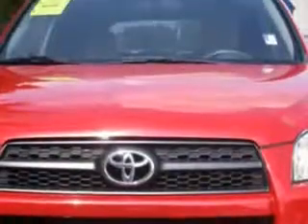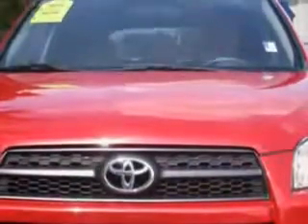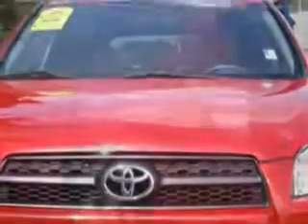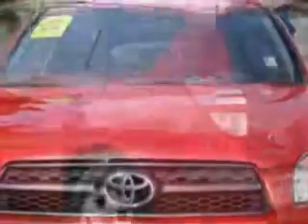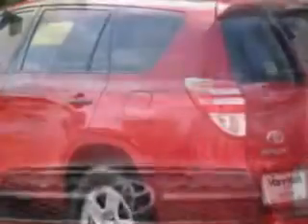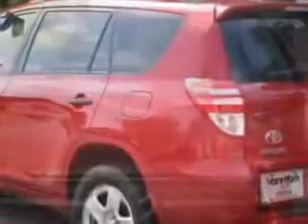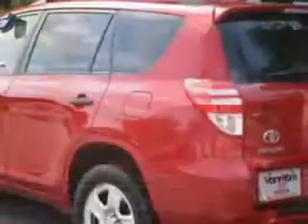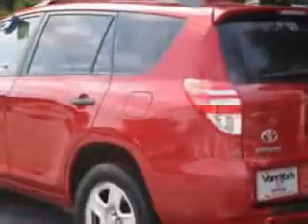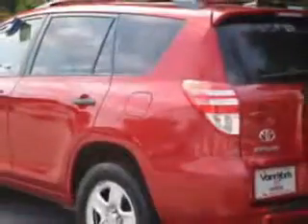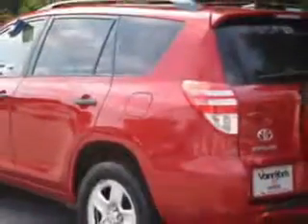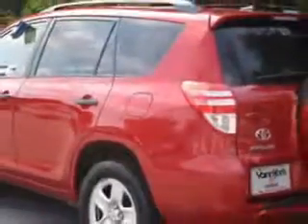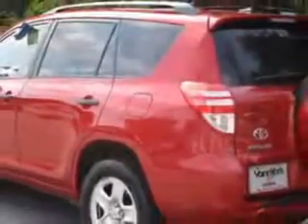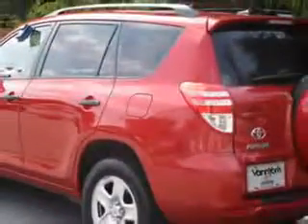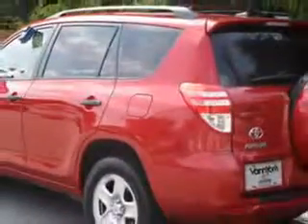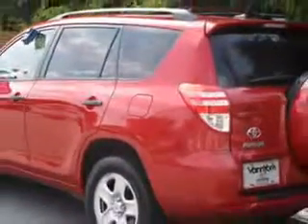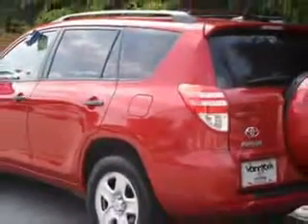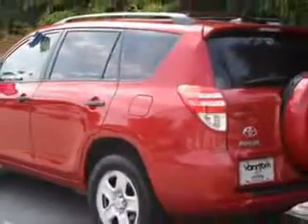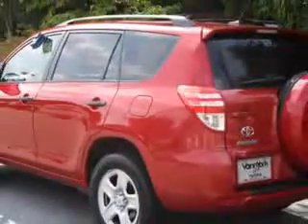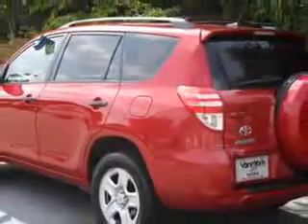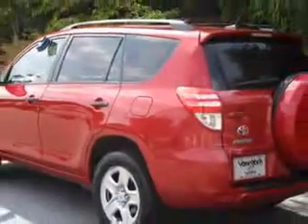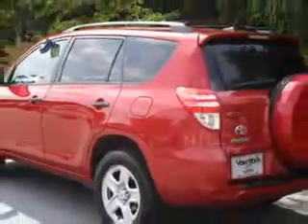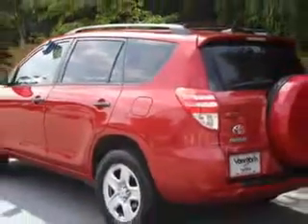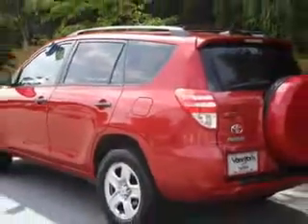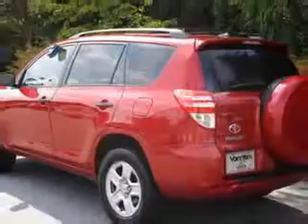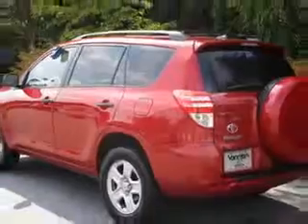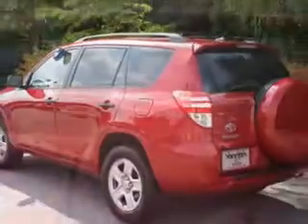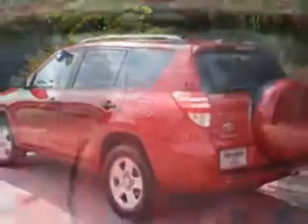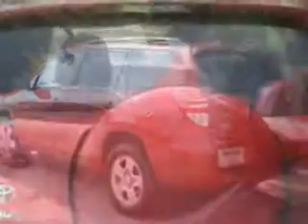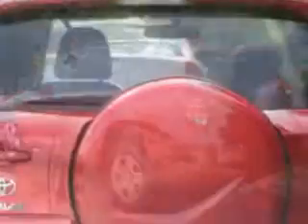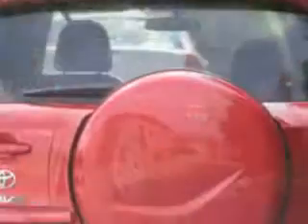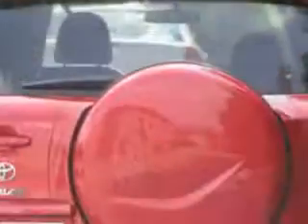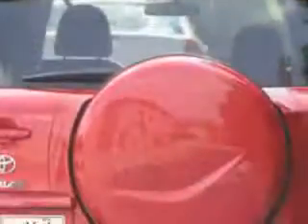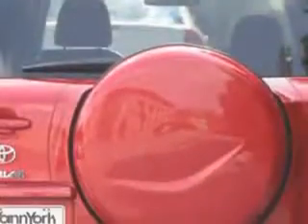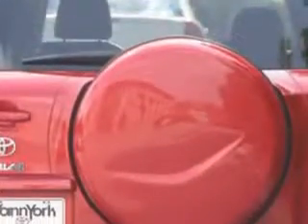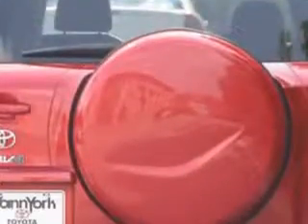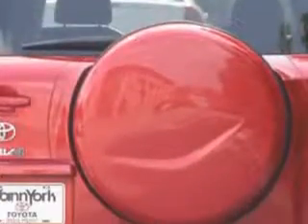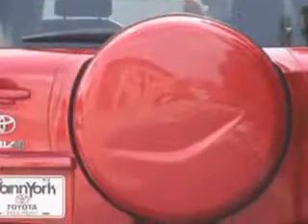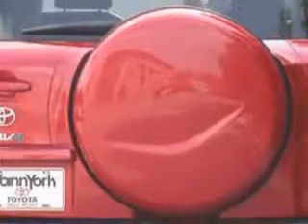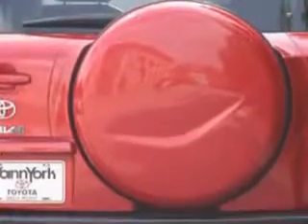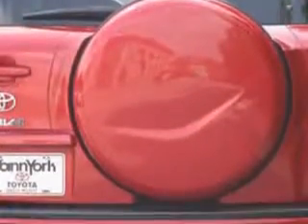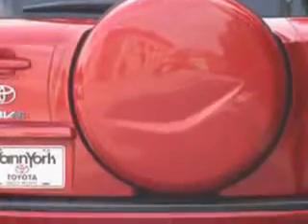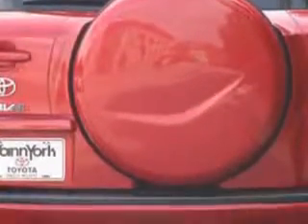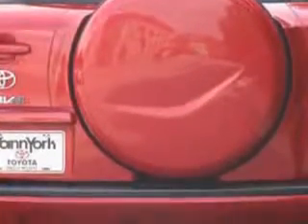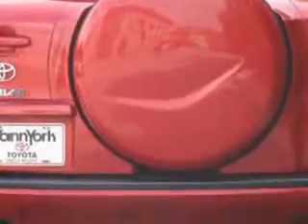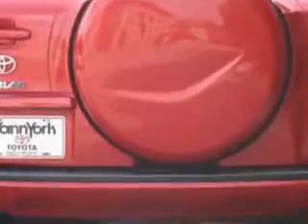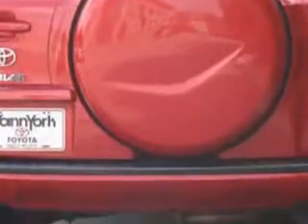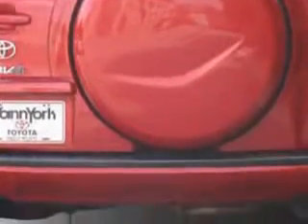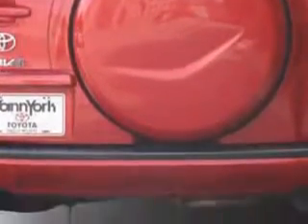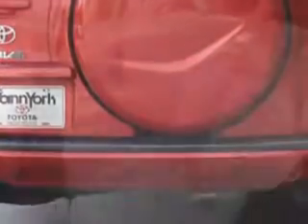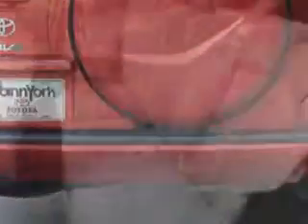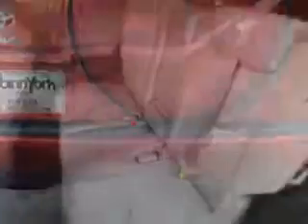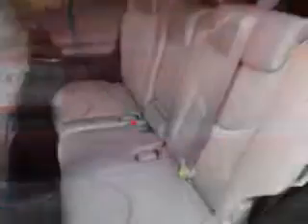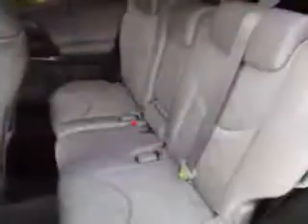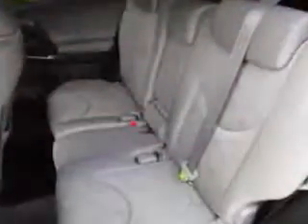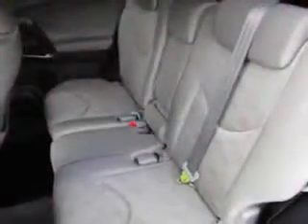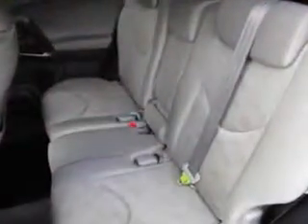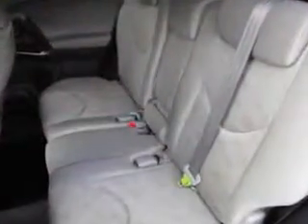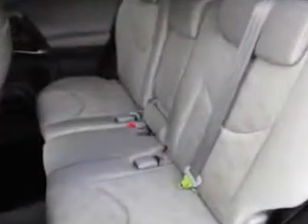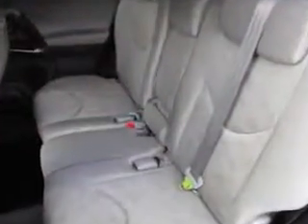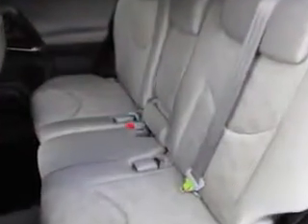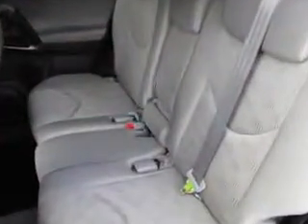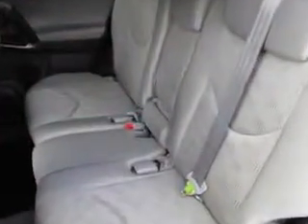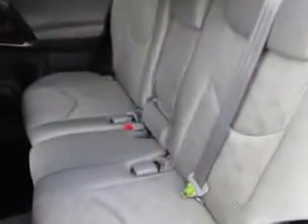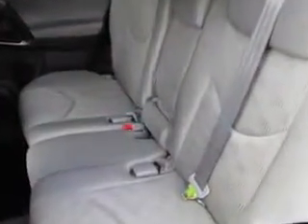And here it is. Check out this red 2011 Toyota RAV4 SUV, equipped with a four-cylinder engine and an automatic transmission.